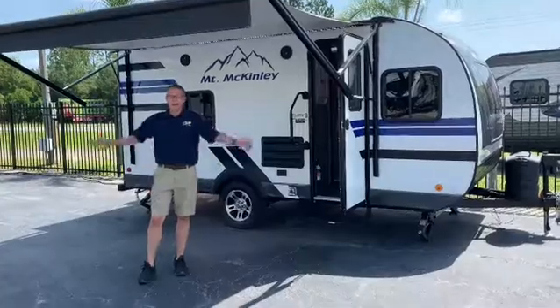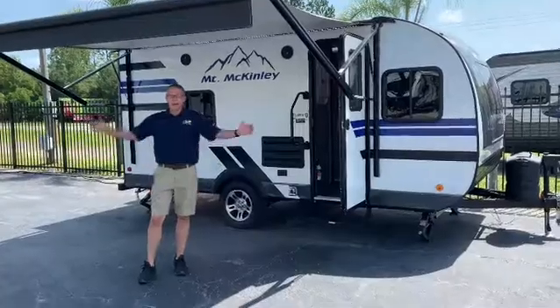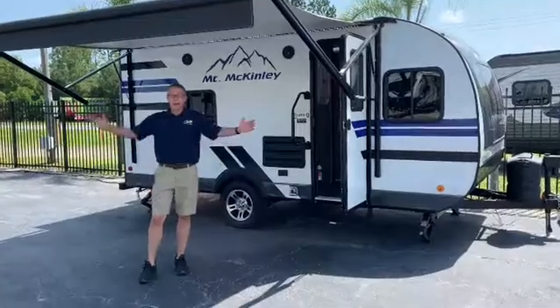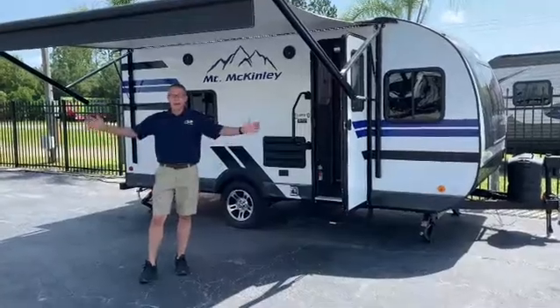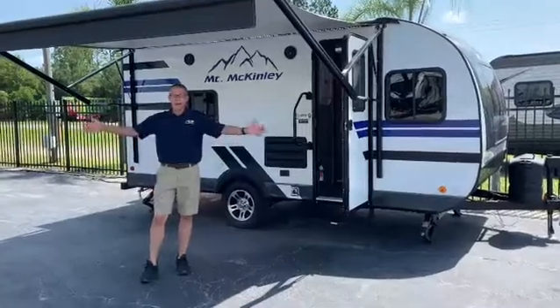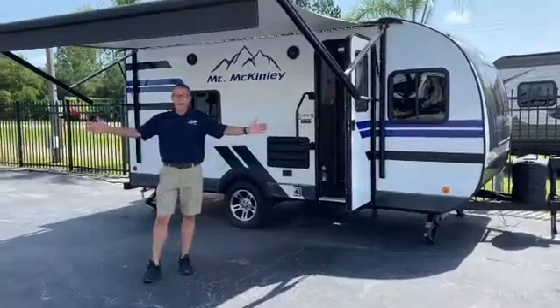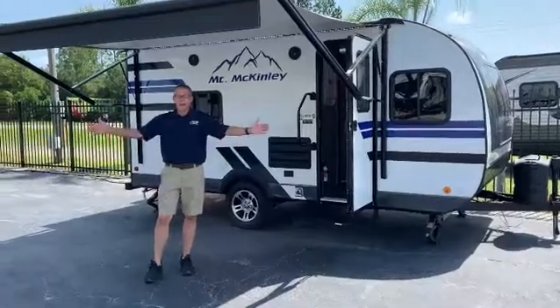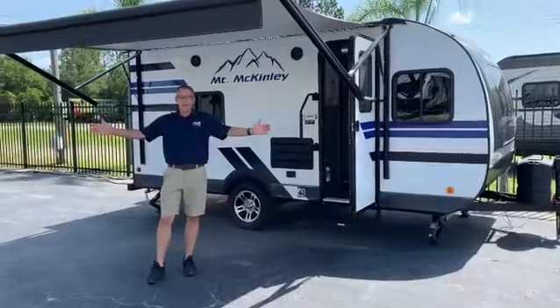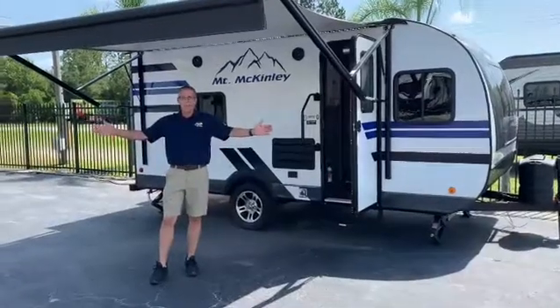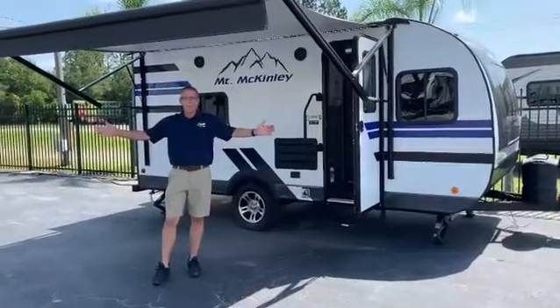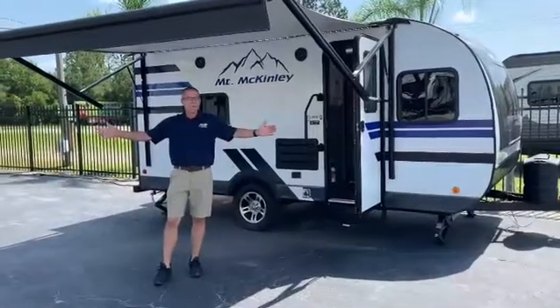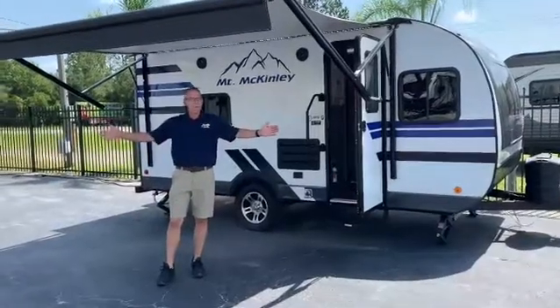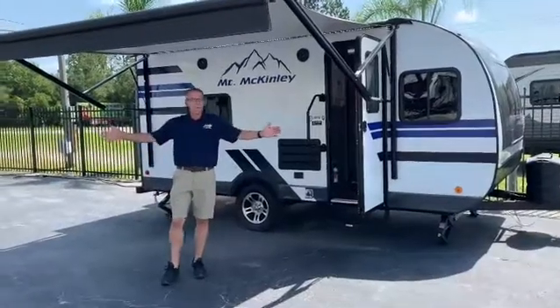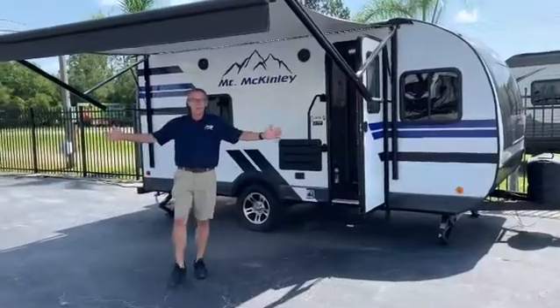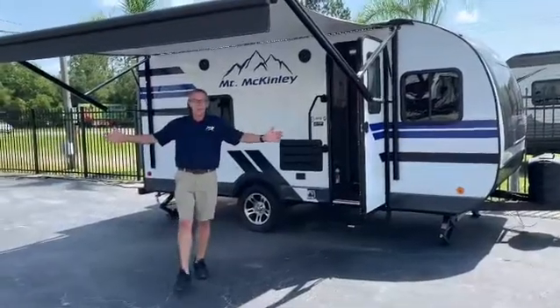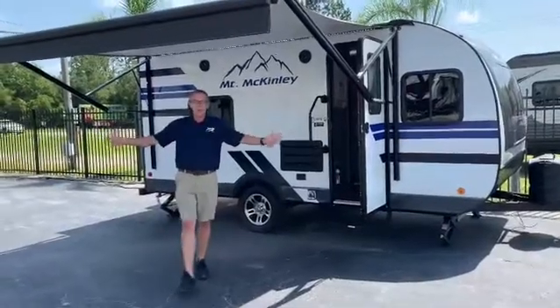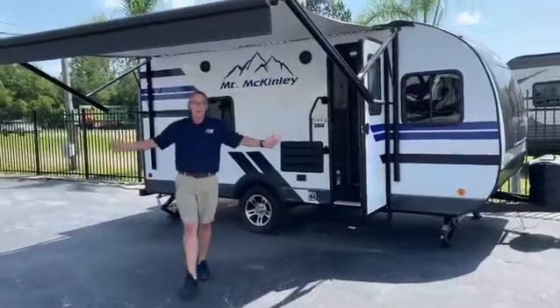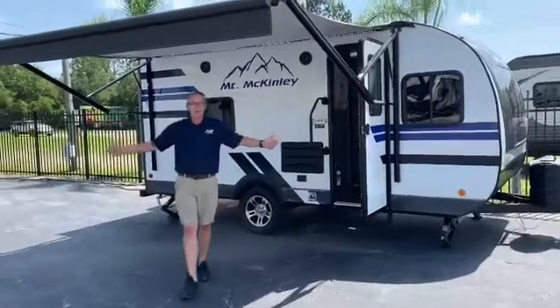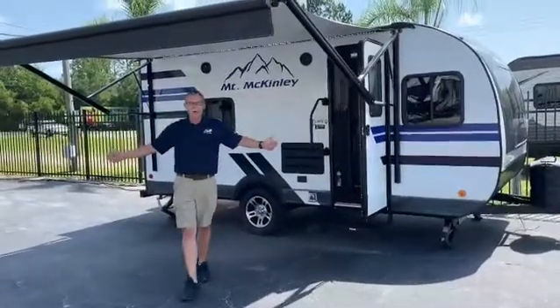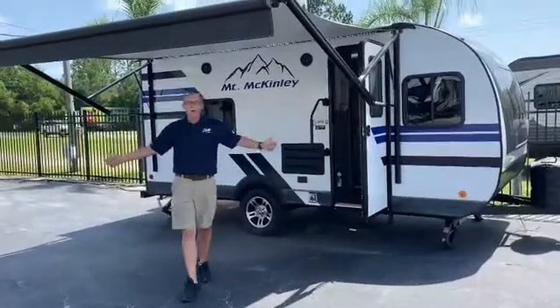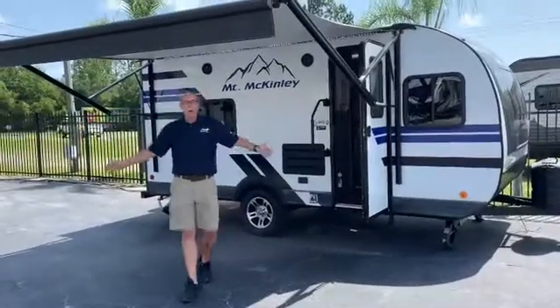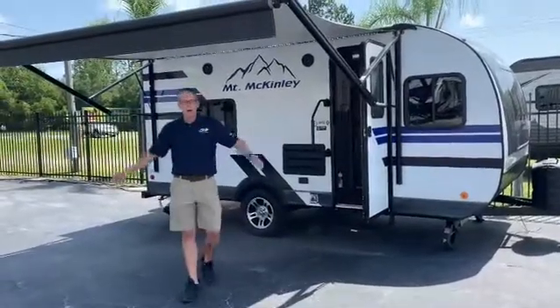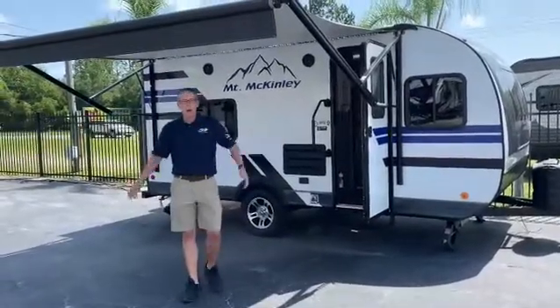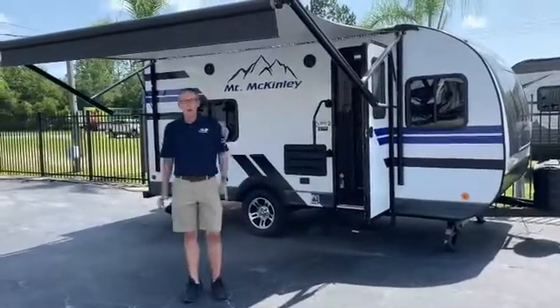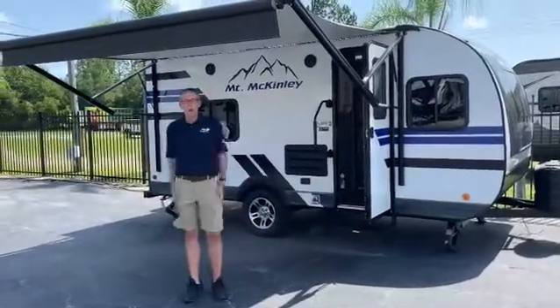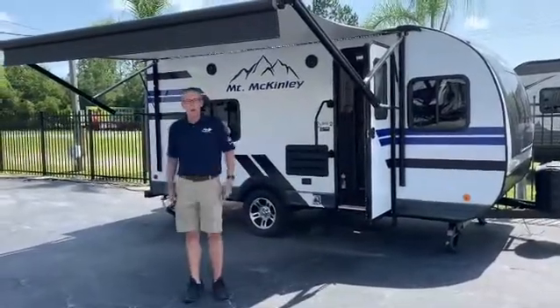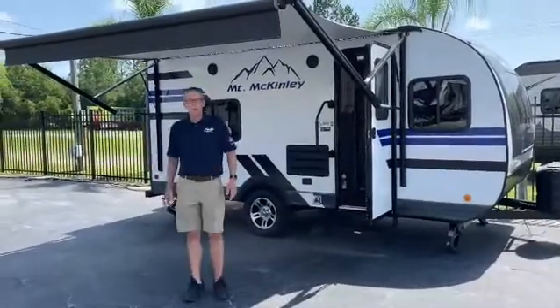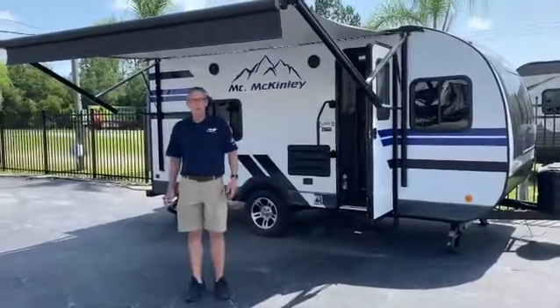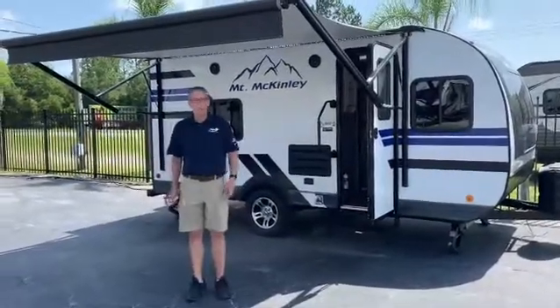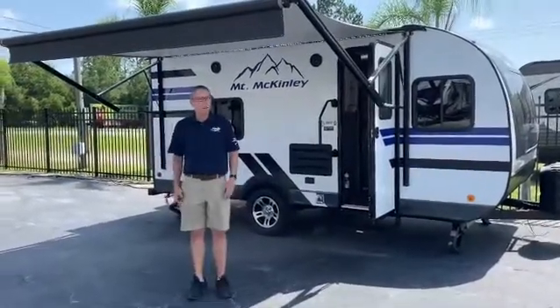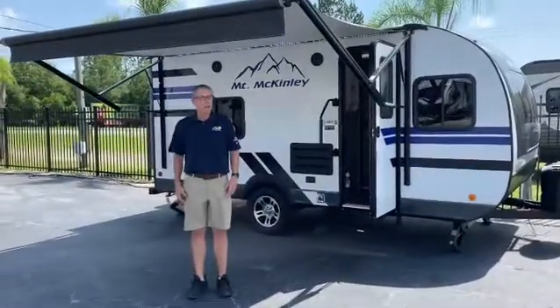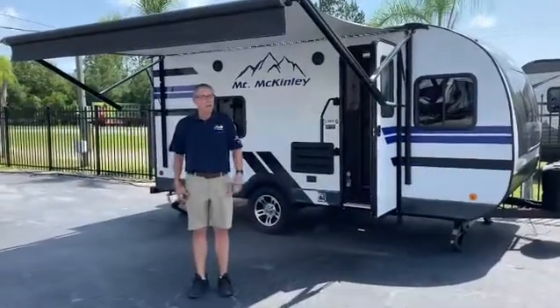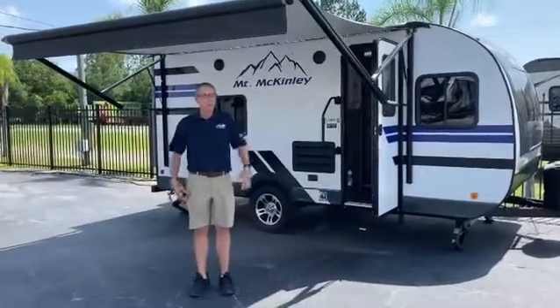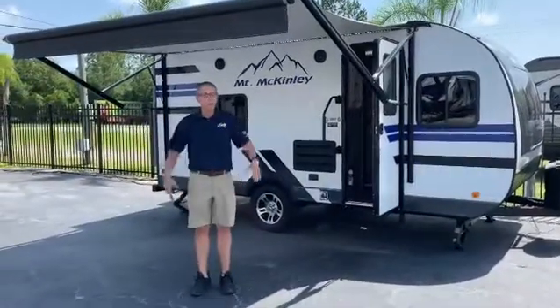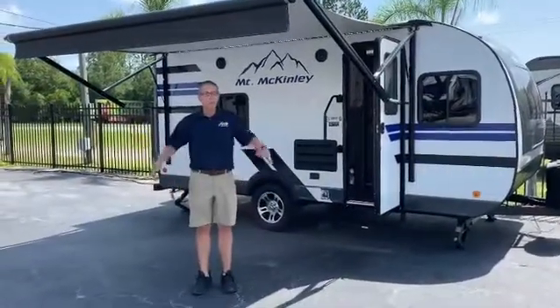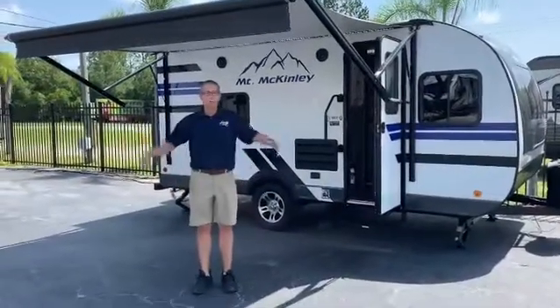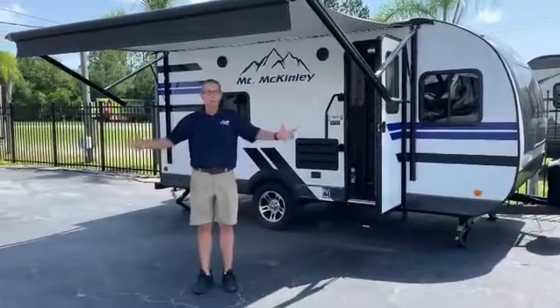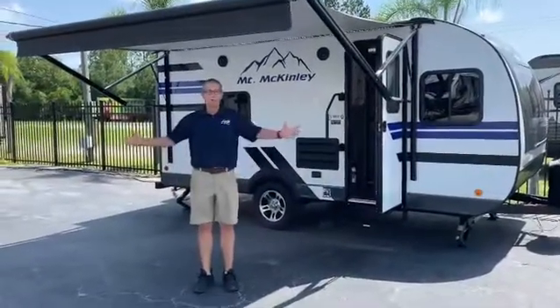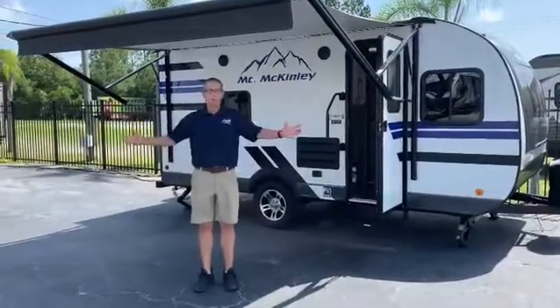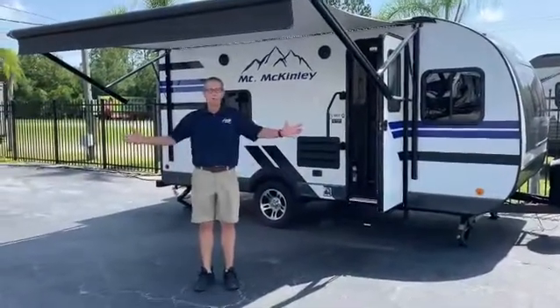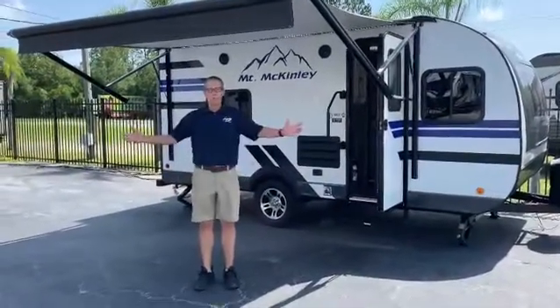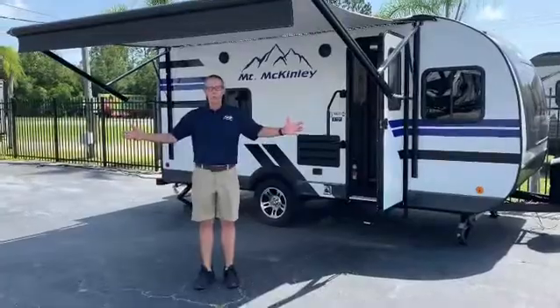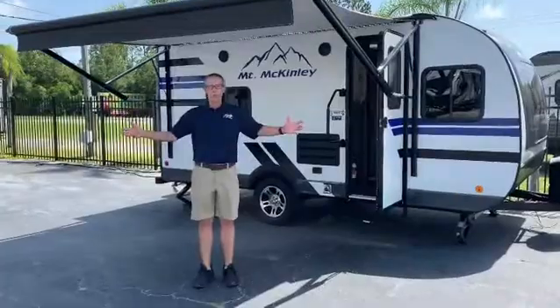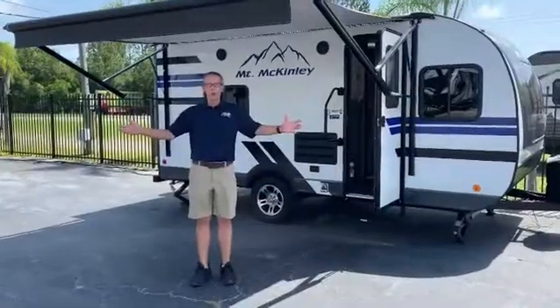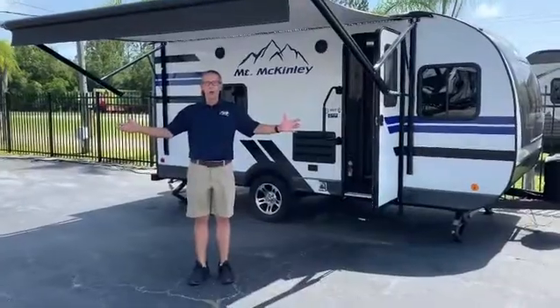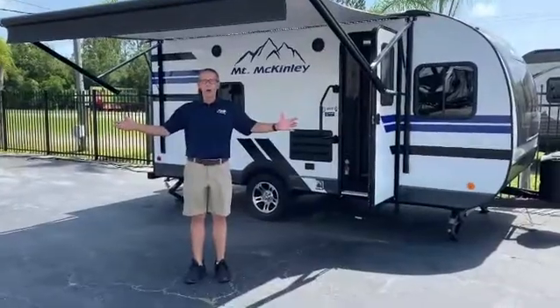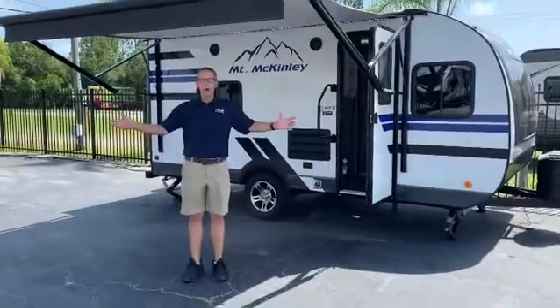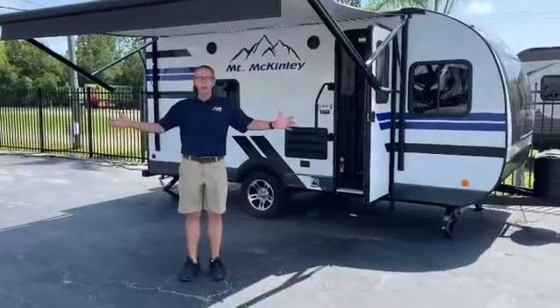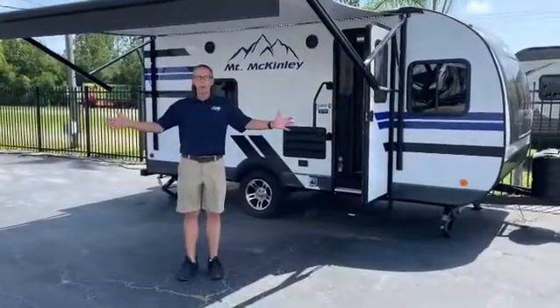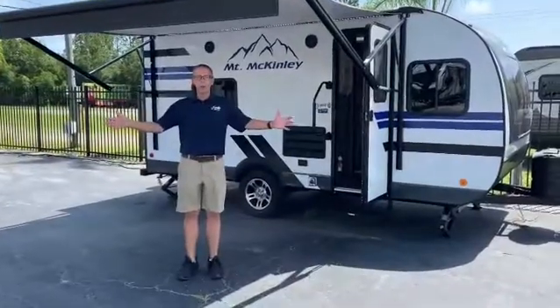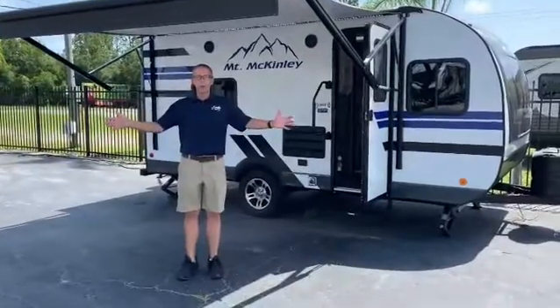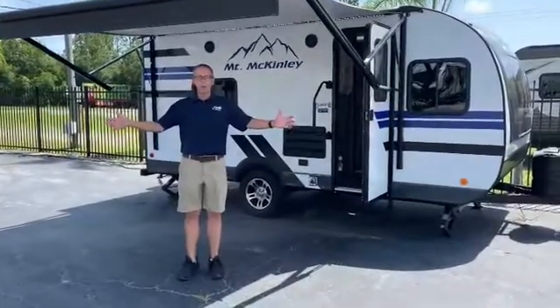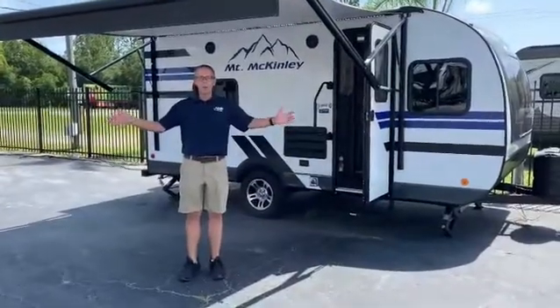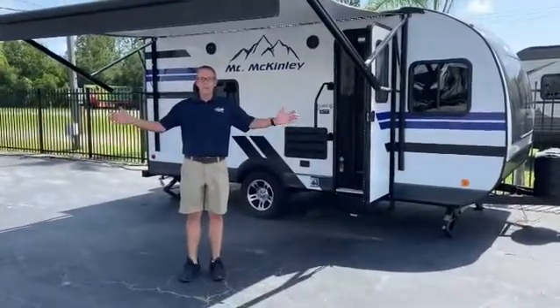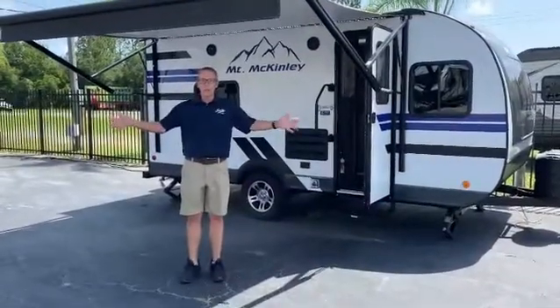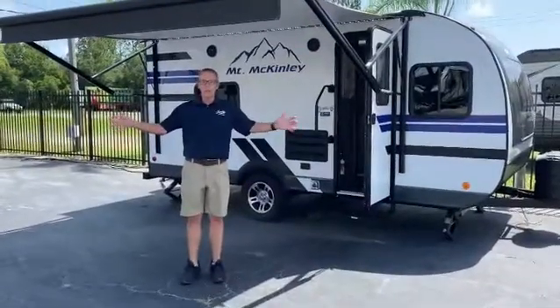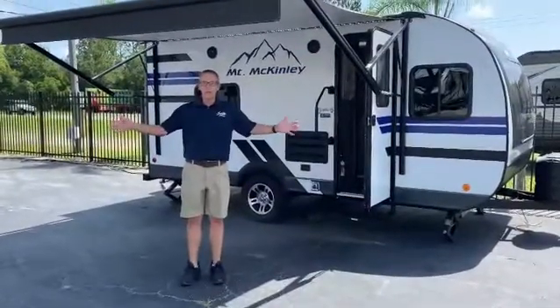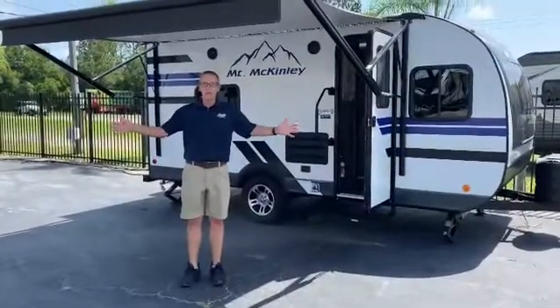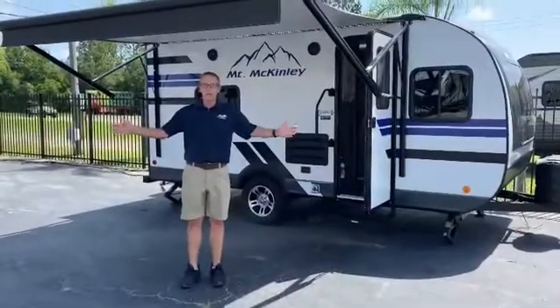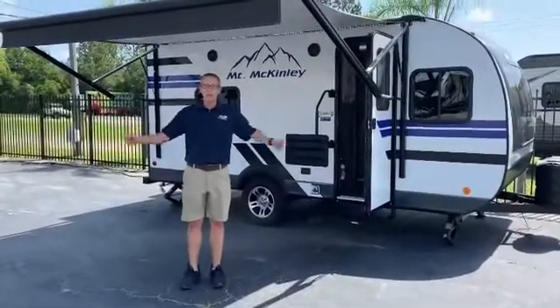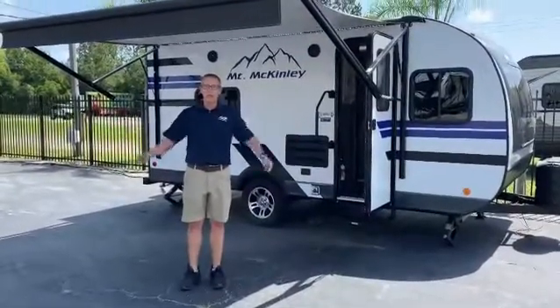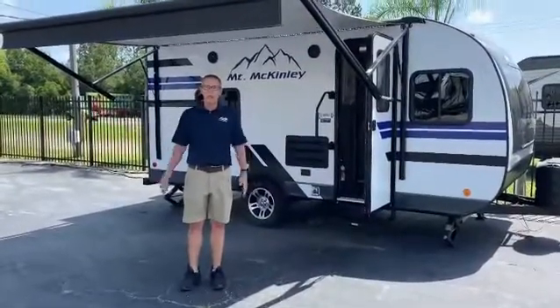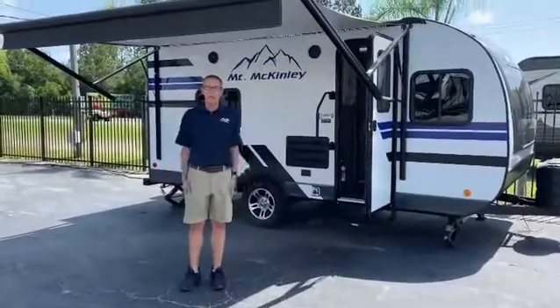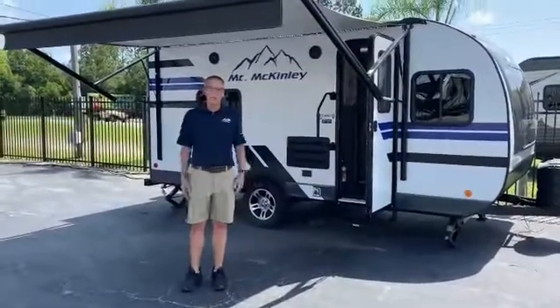Hey y'all, my name is Sean Rockwood. I'm a product specialist here at the beautiful Ocean Grove RV here in St. Augustine, Florida.